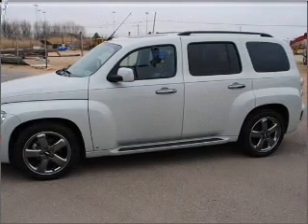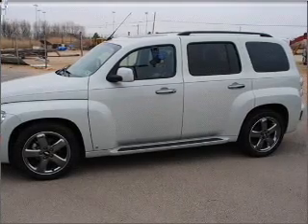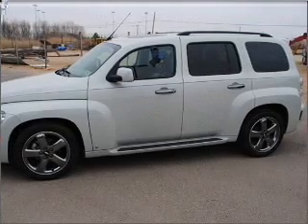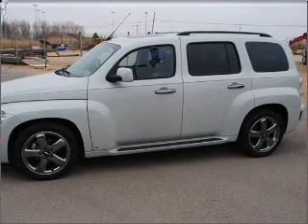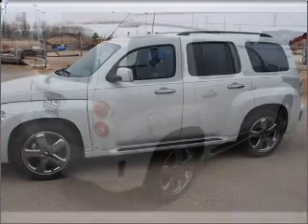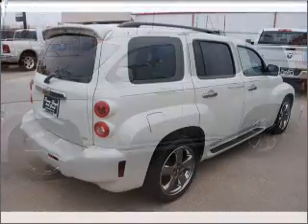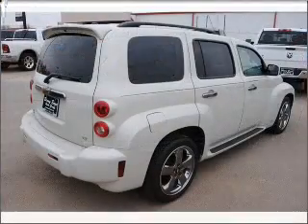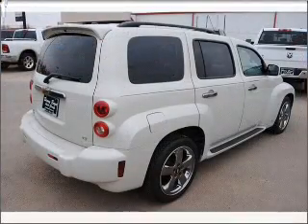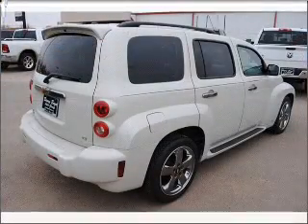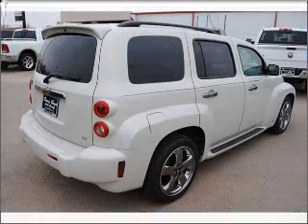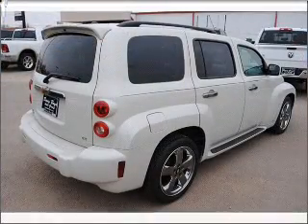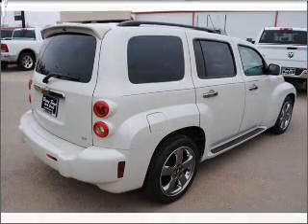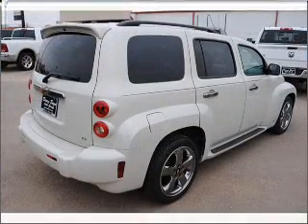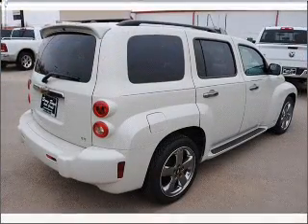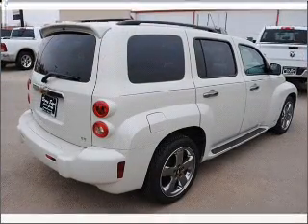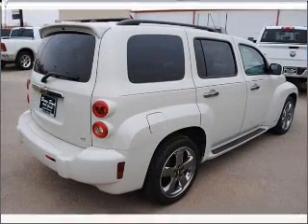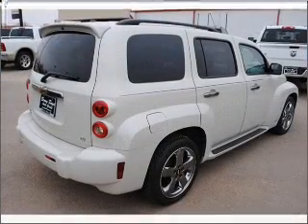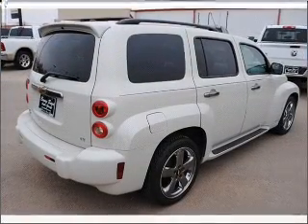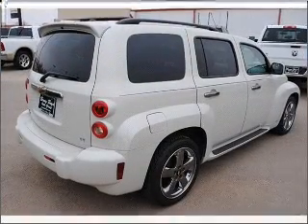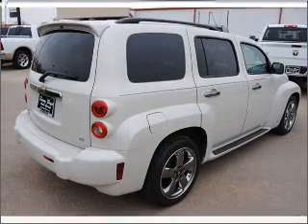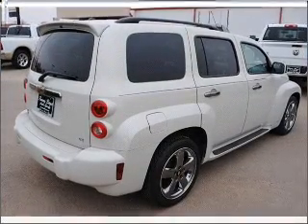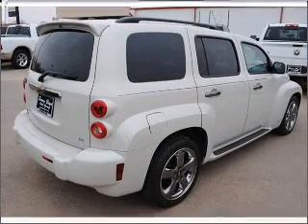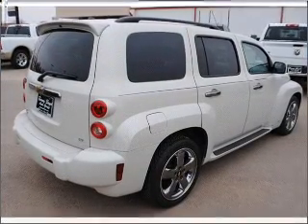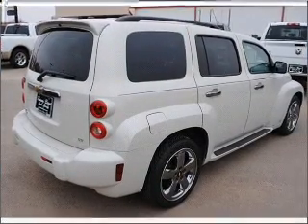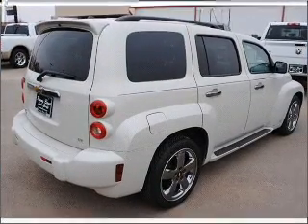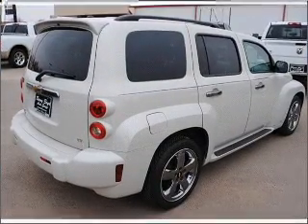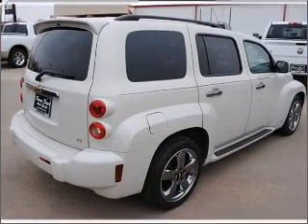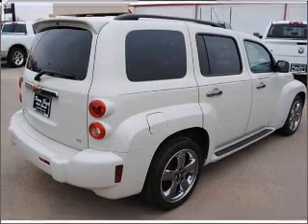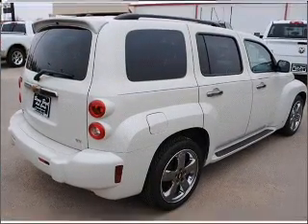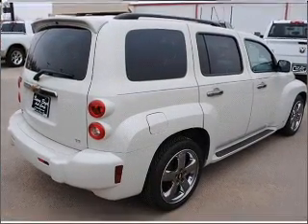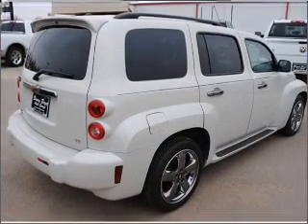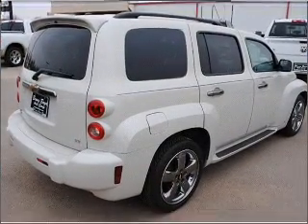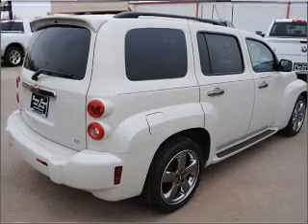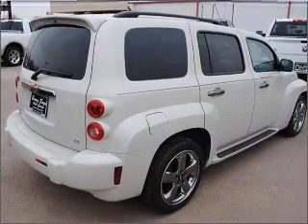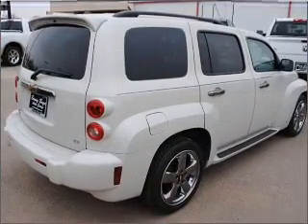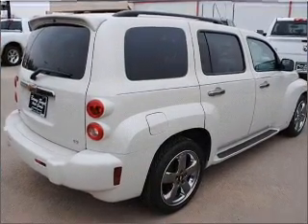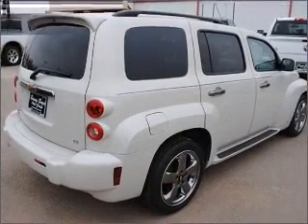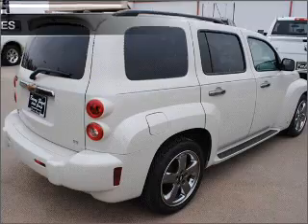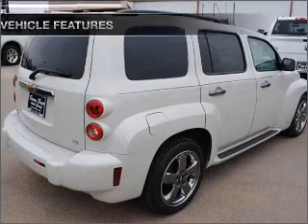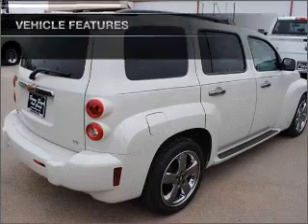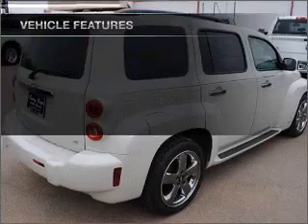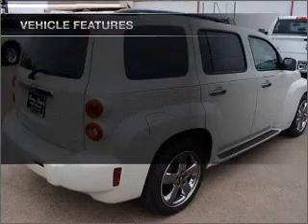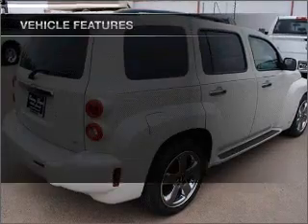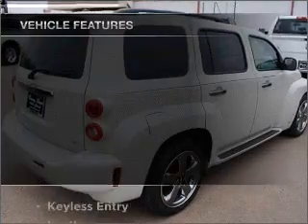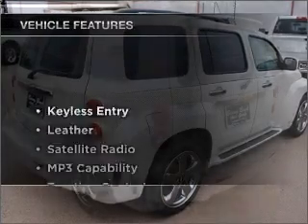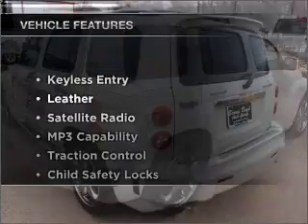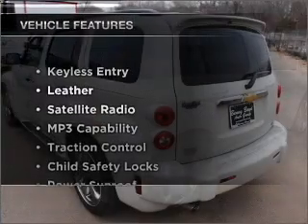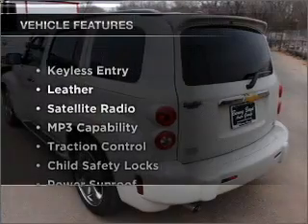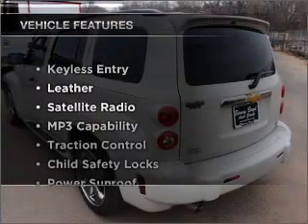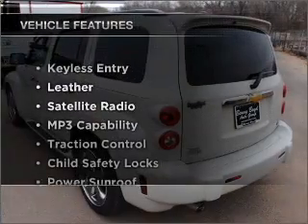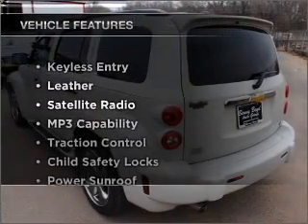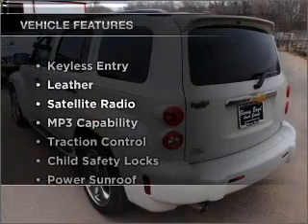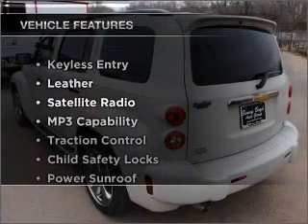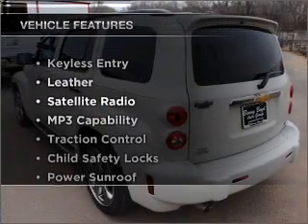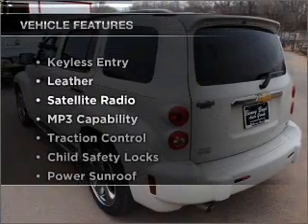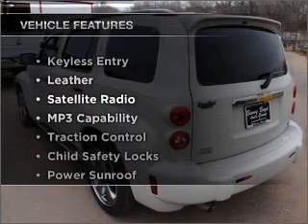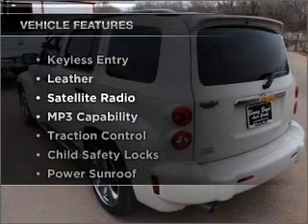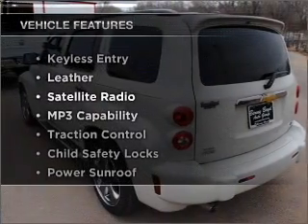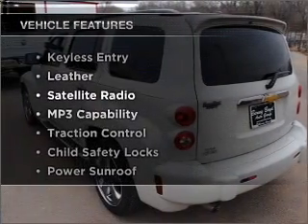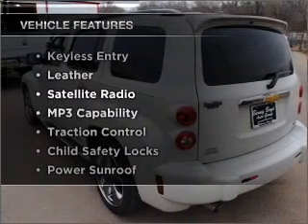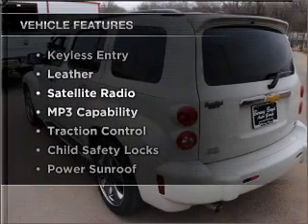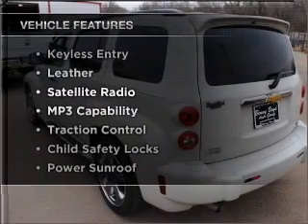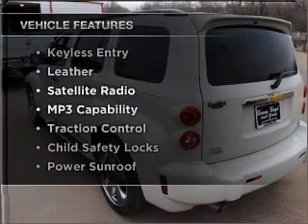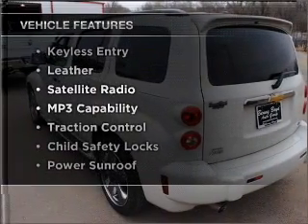Heated seats are a desirable comfort feature. The sunroof lets fresh air in. Plus enjoy these notable features that are included in this vehicle.